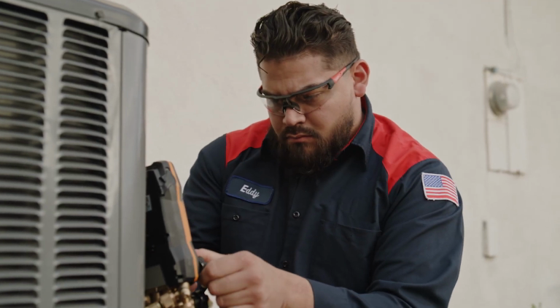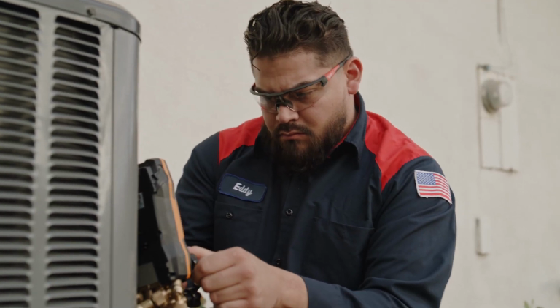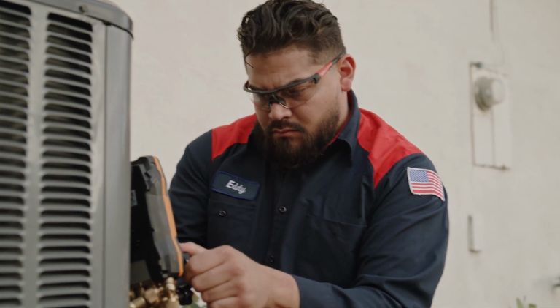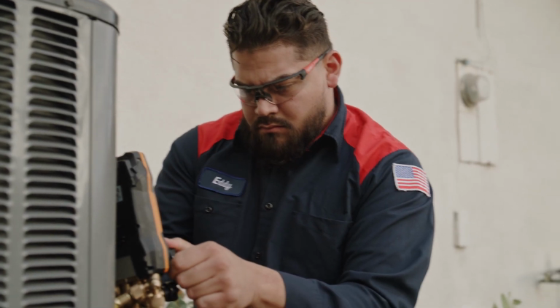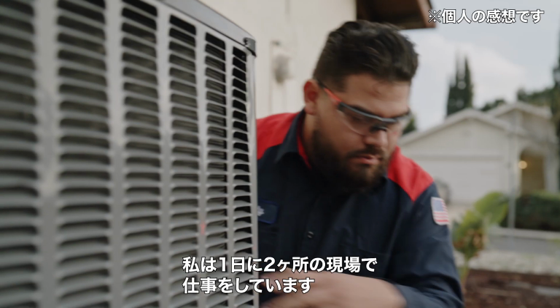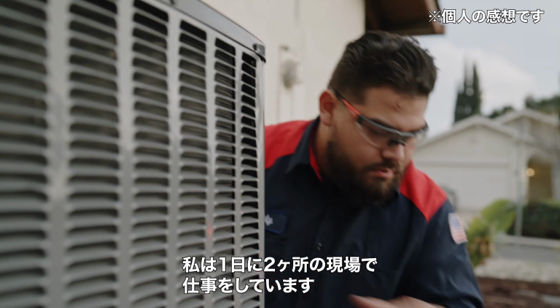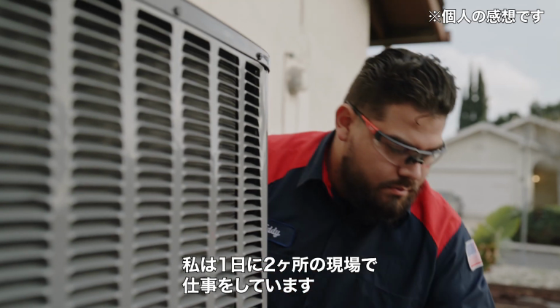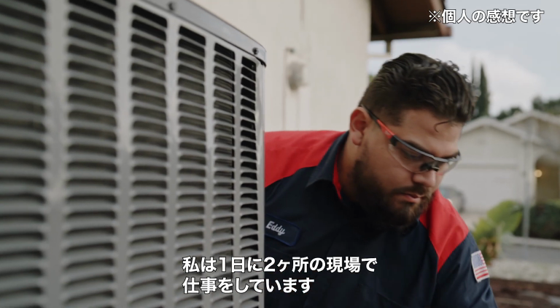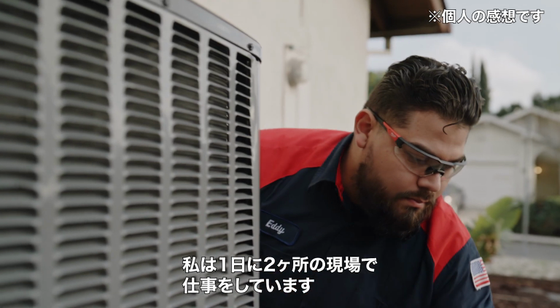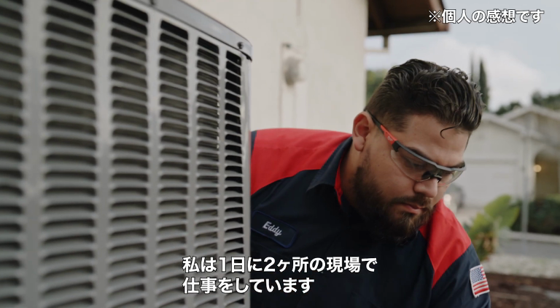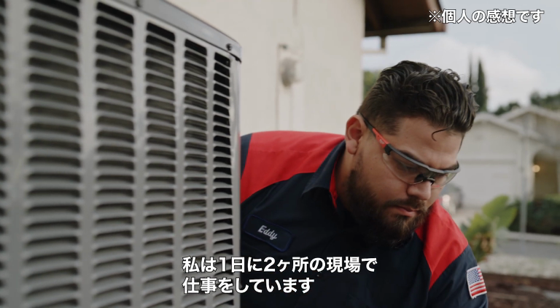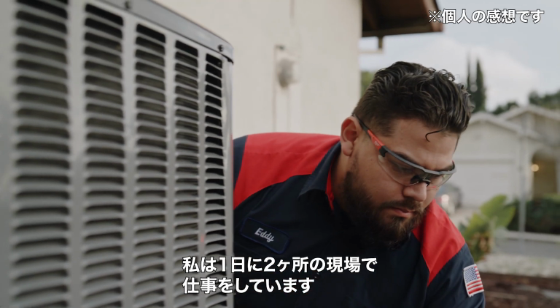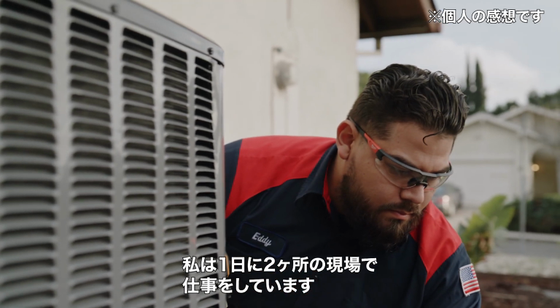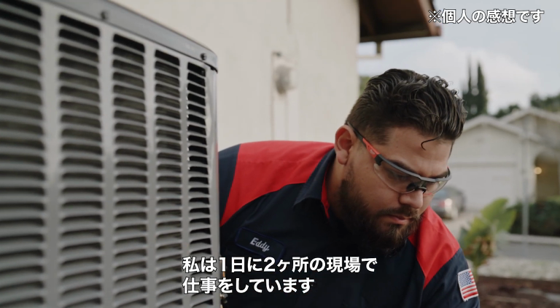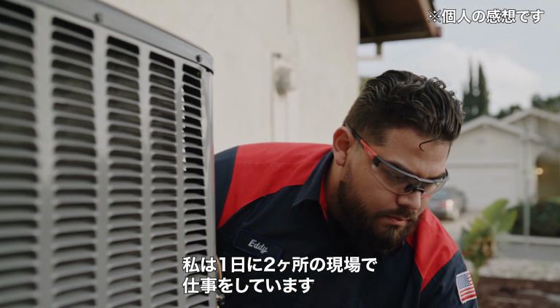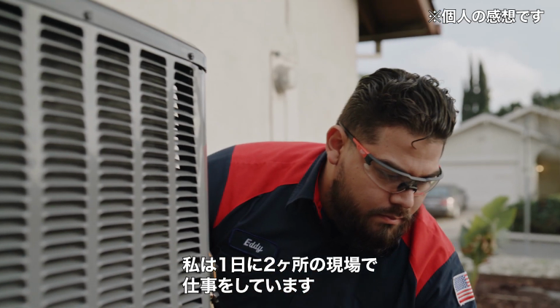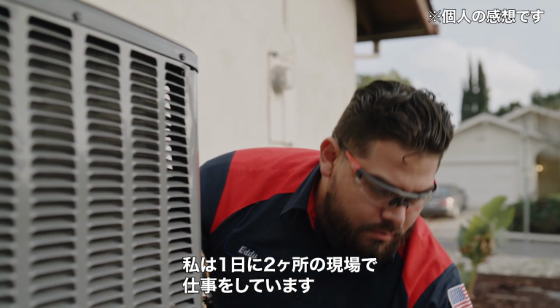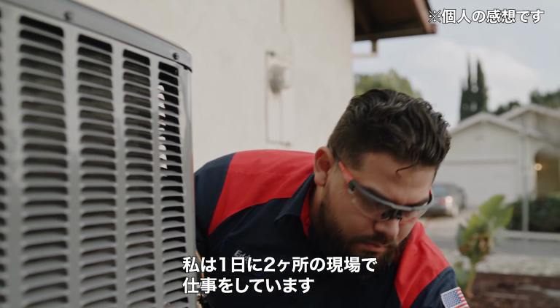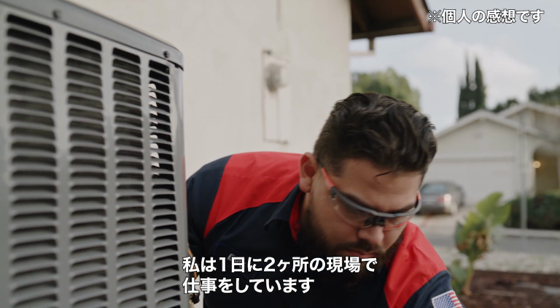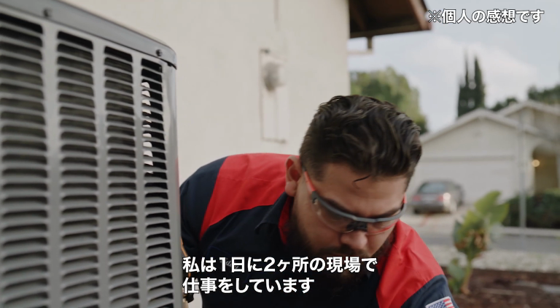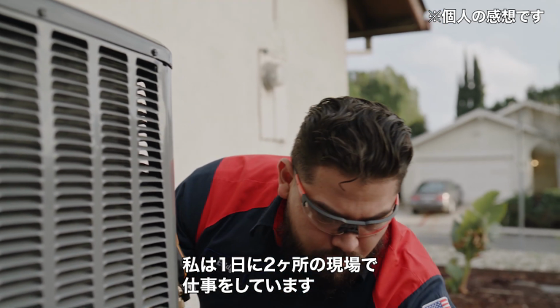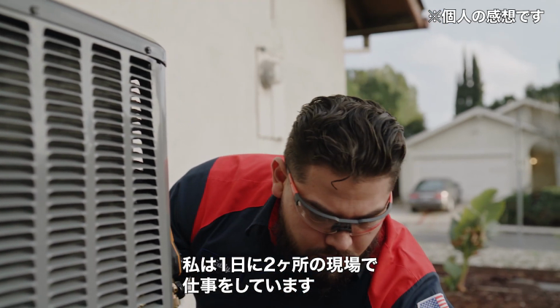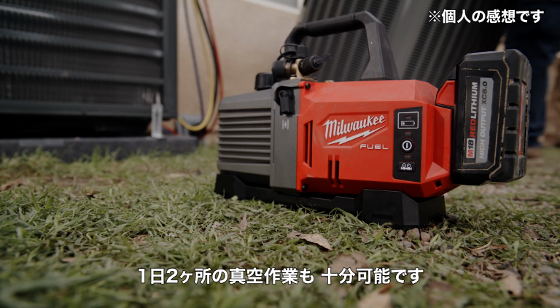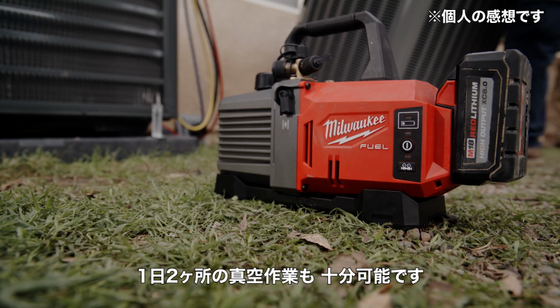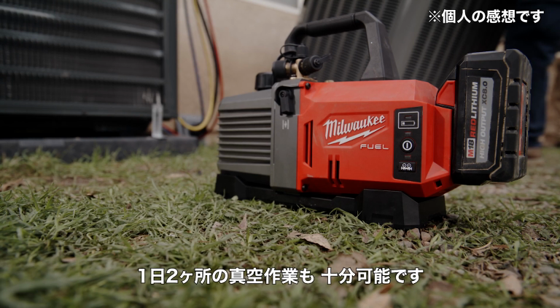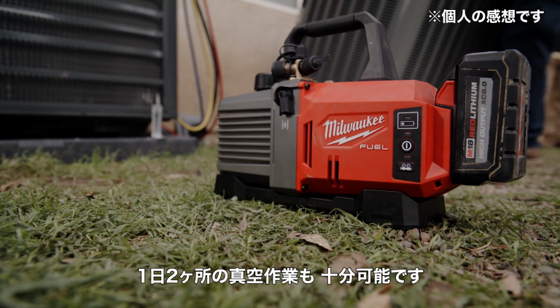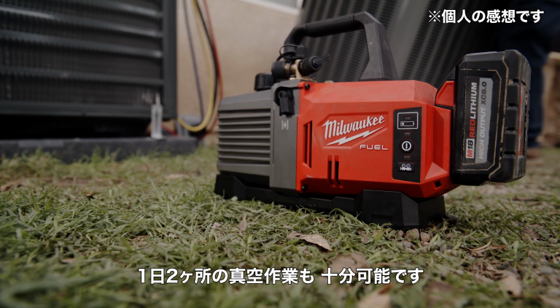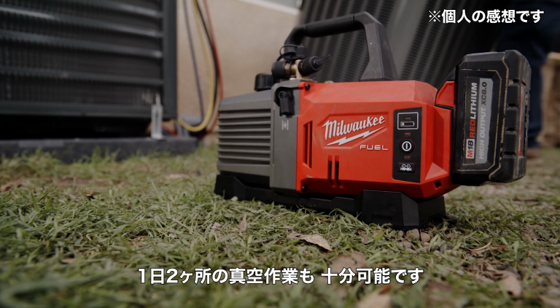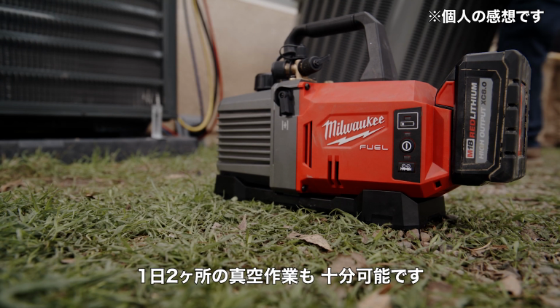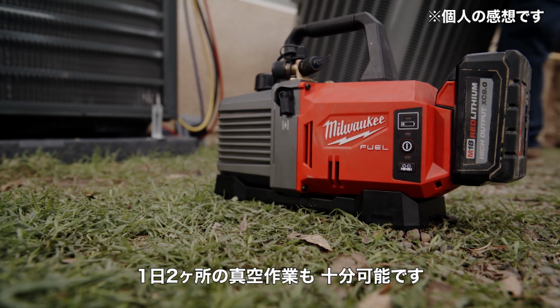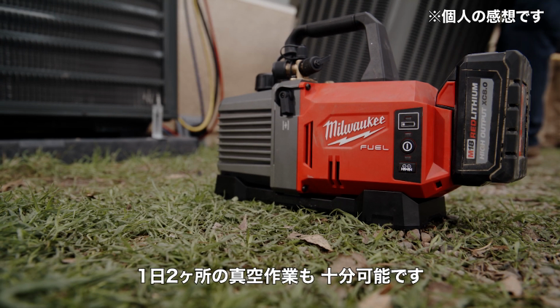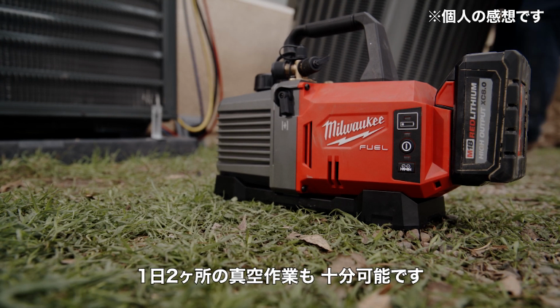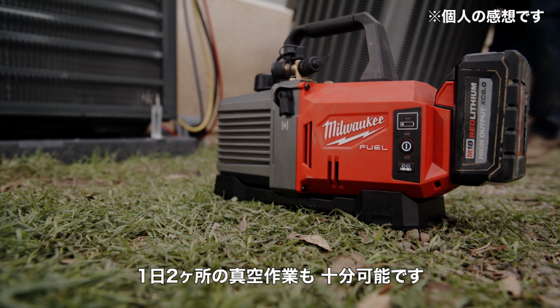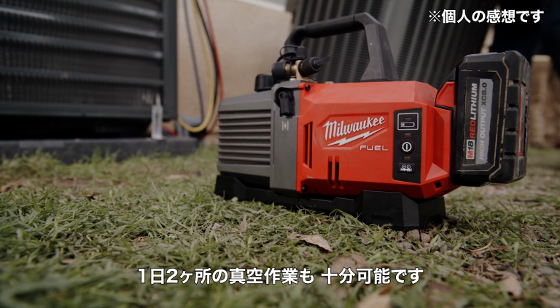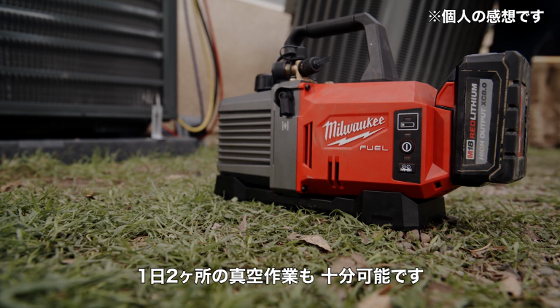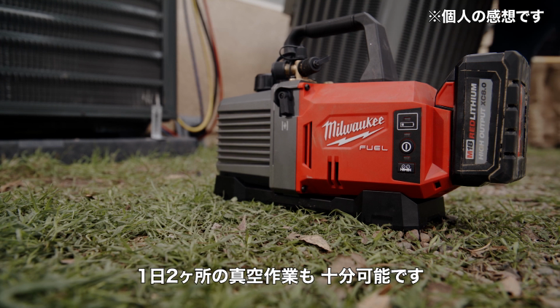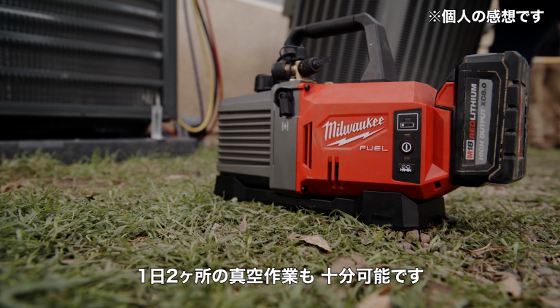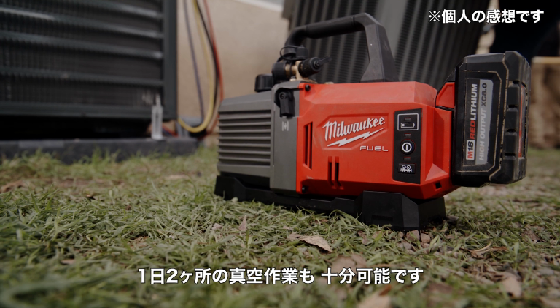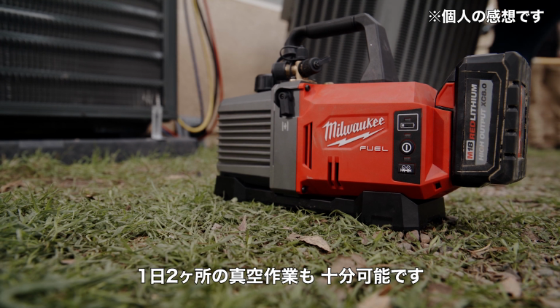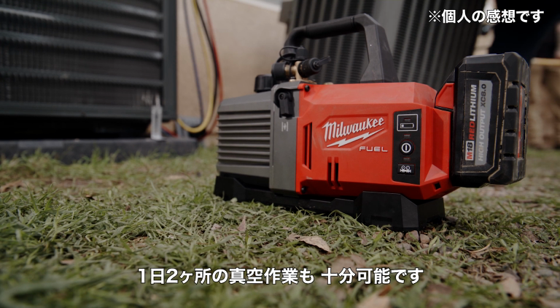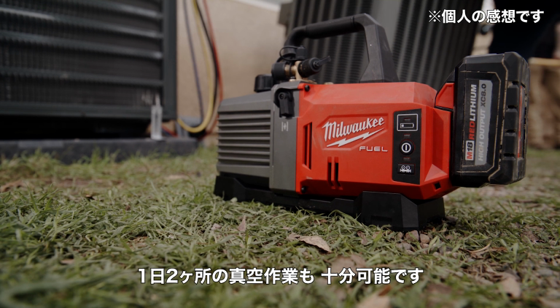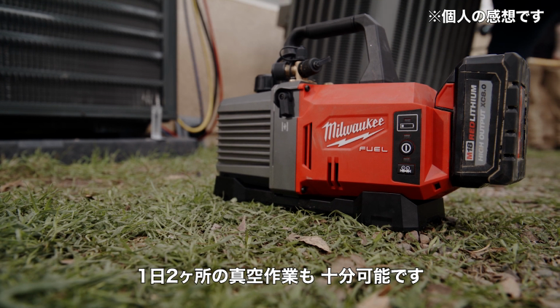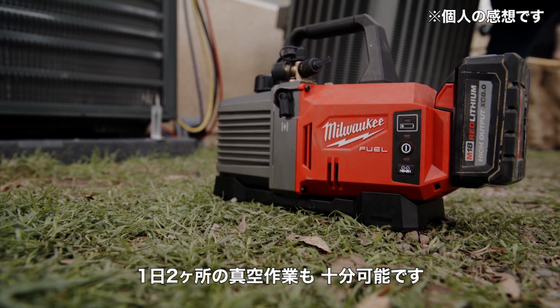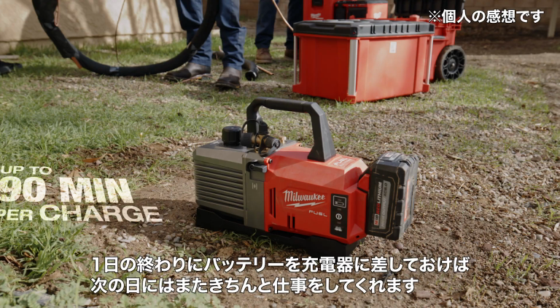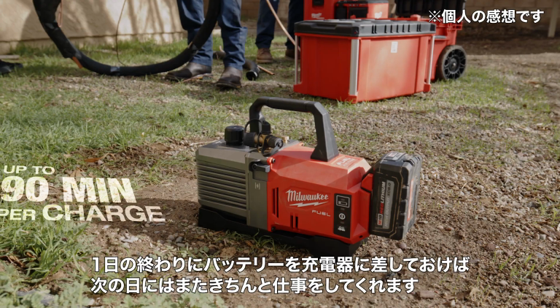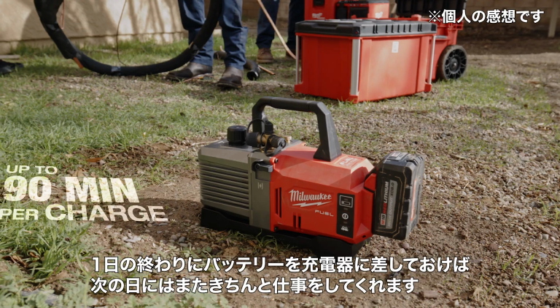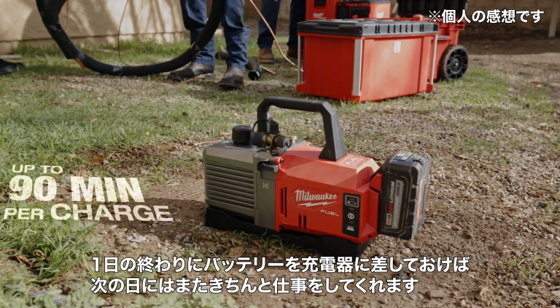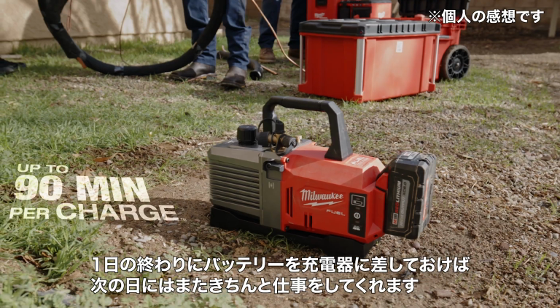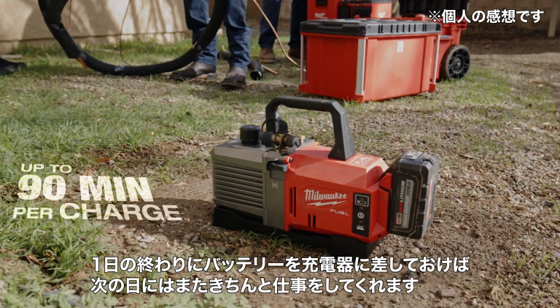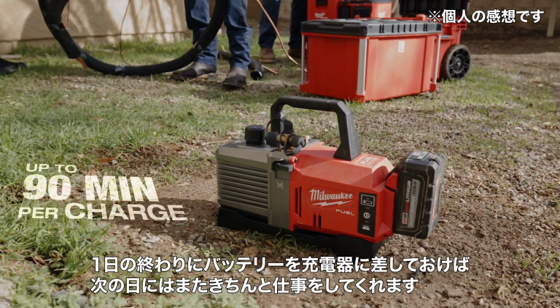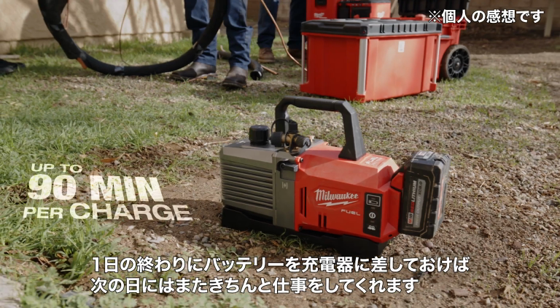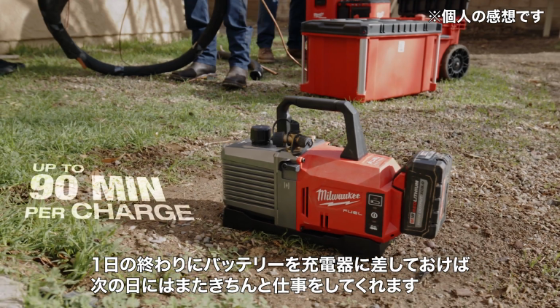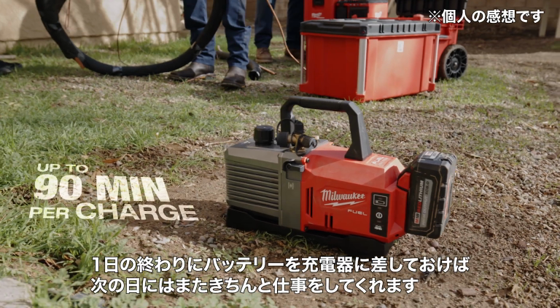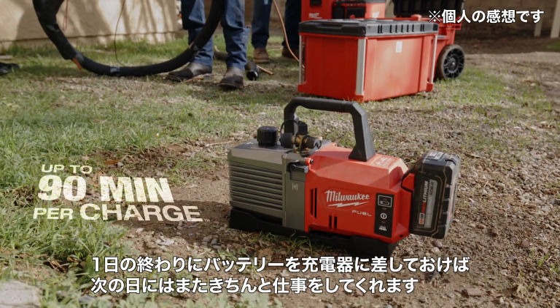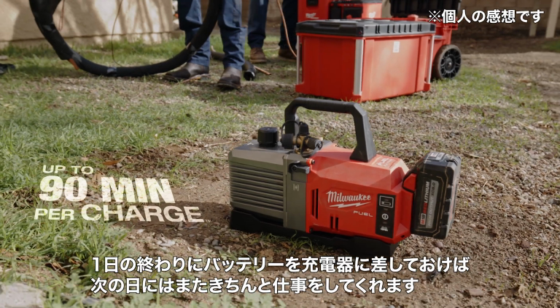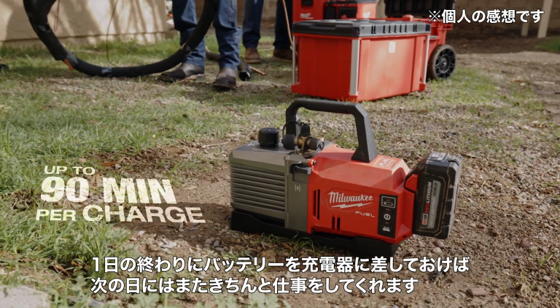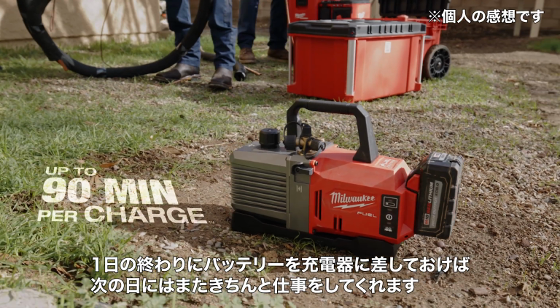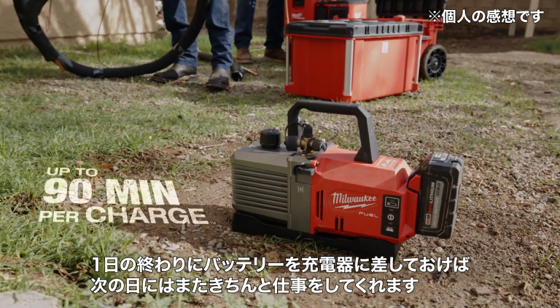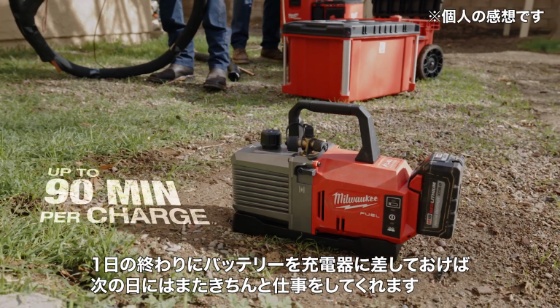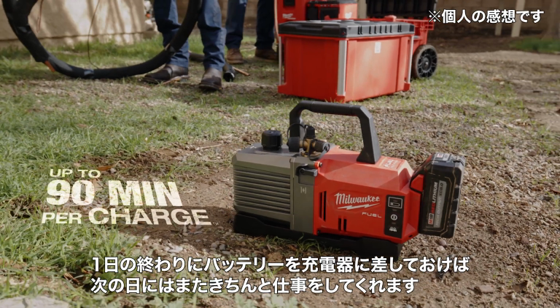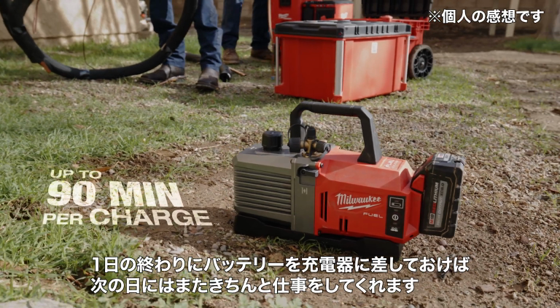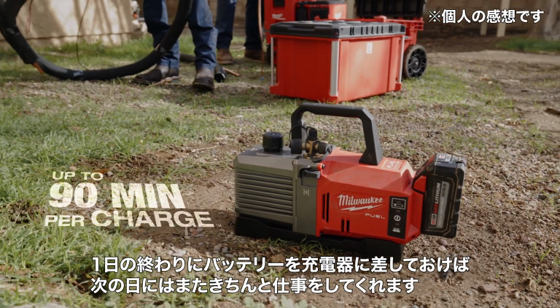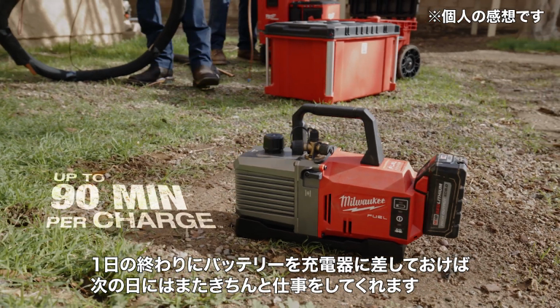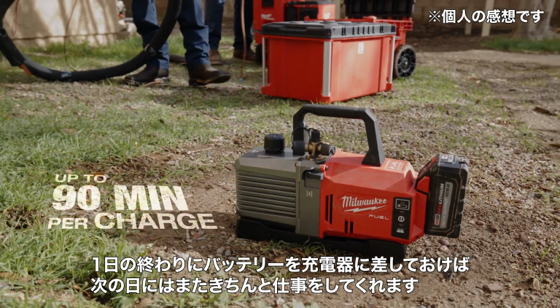I'm usually doing about two systems a day, so it works great for those two jobs. At the end of the day, I just put it back on the charger and it's ready to go for the next day.